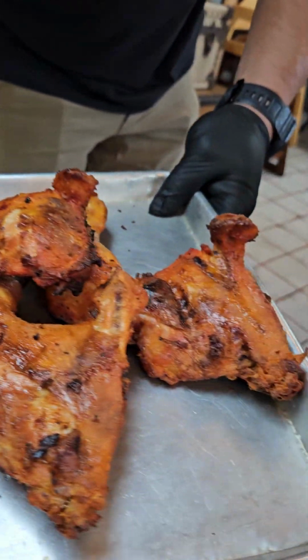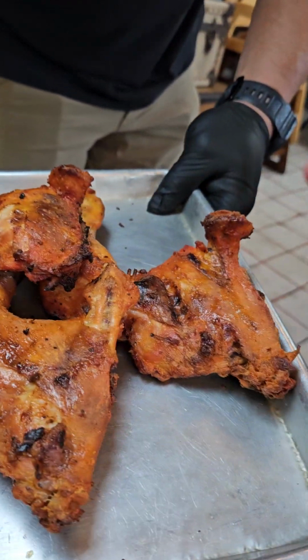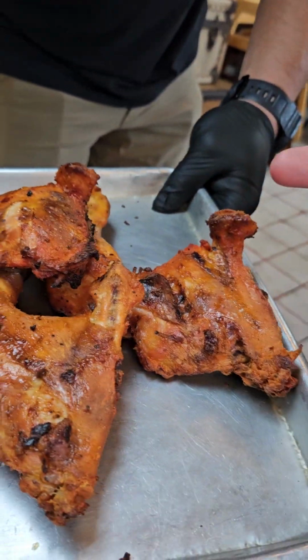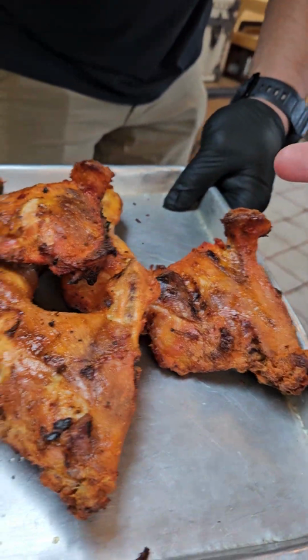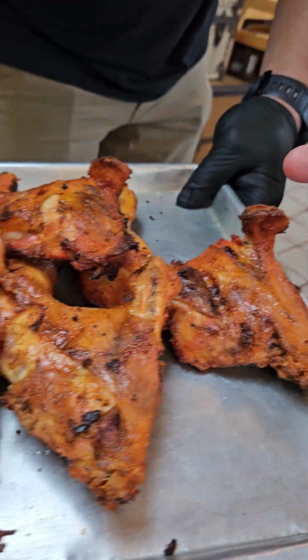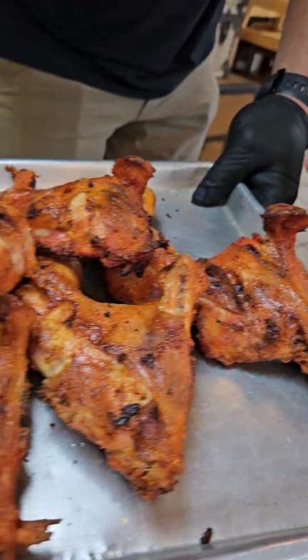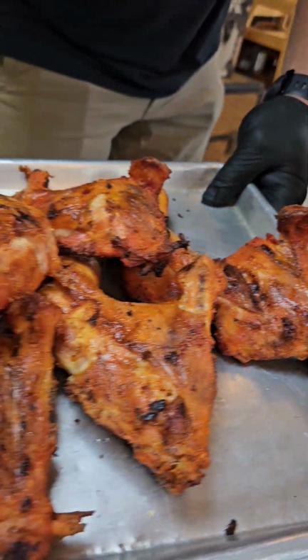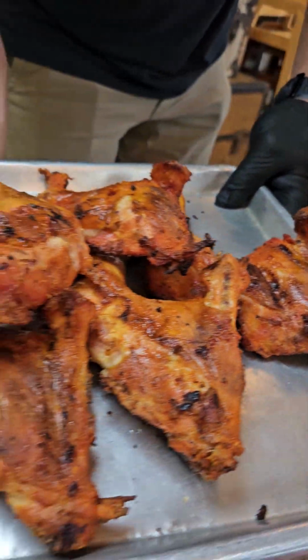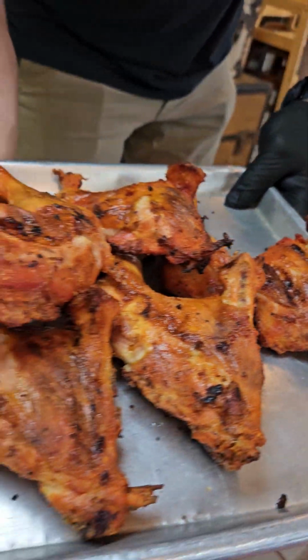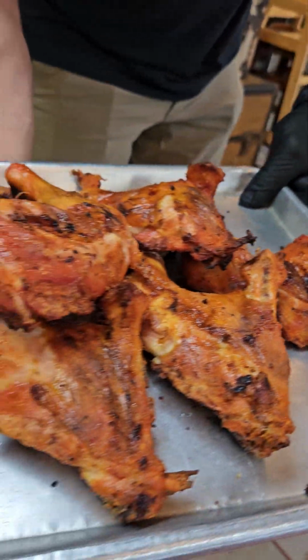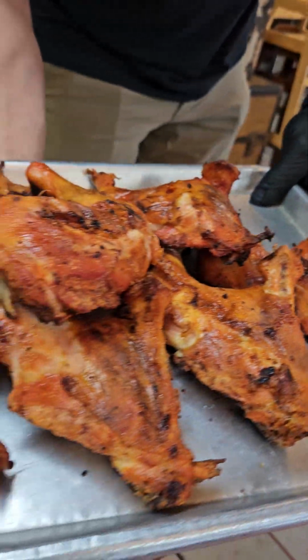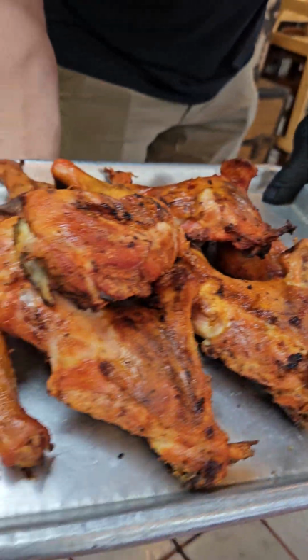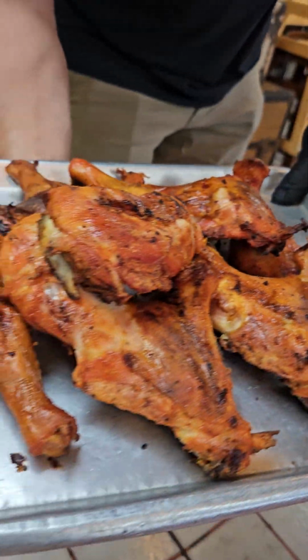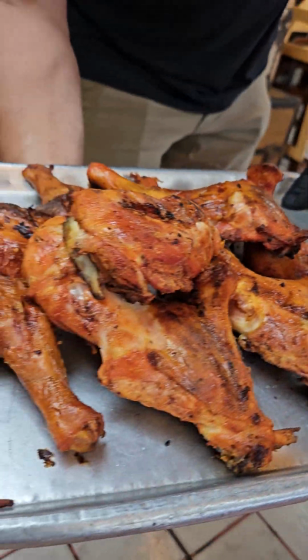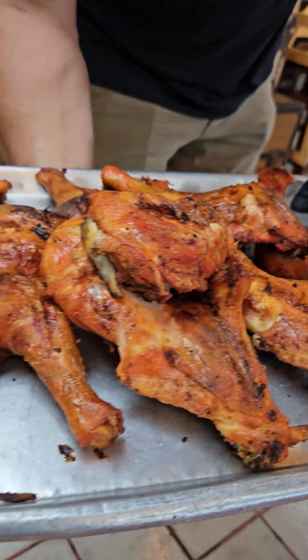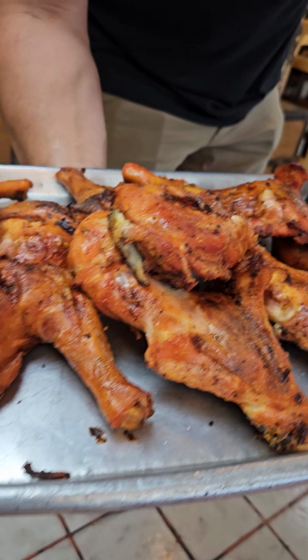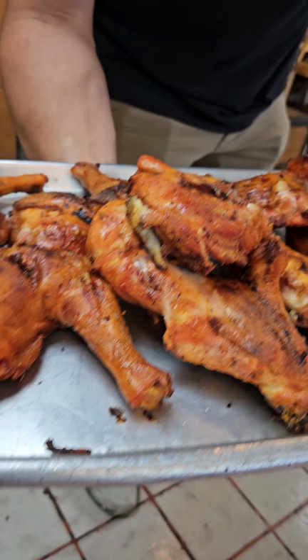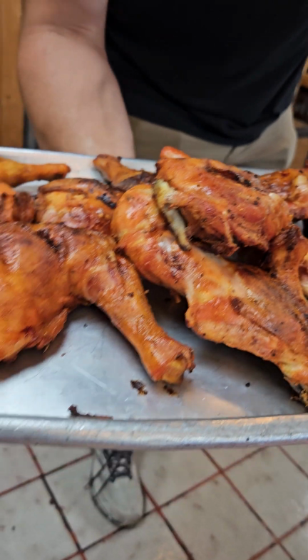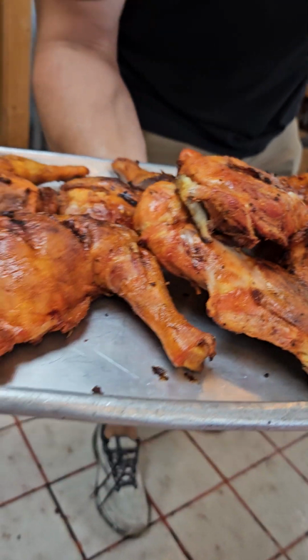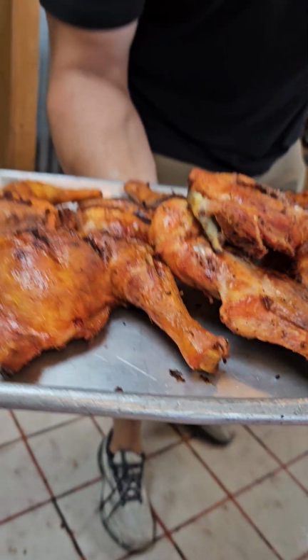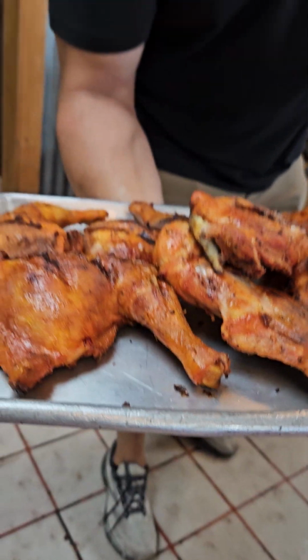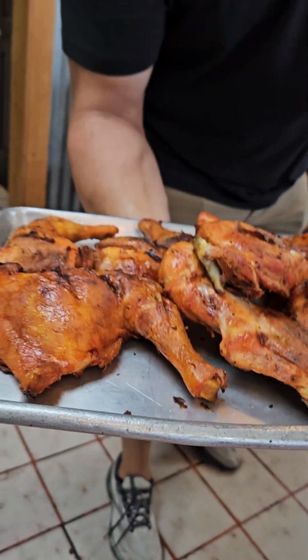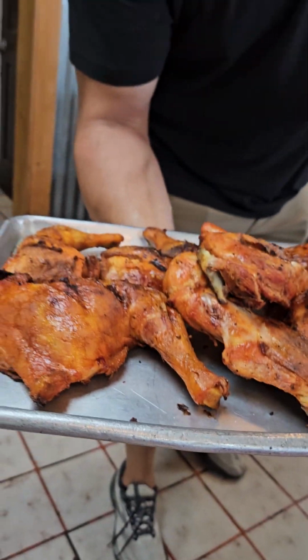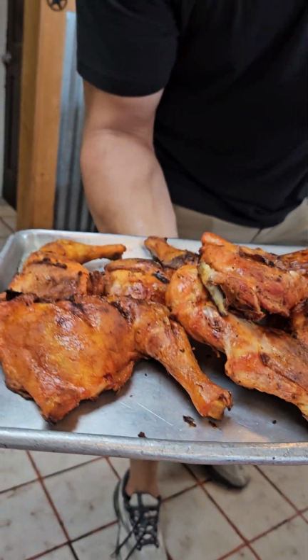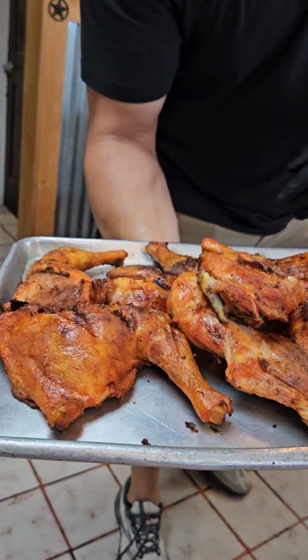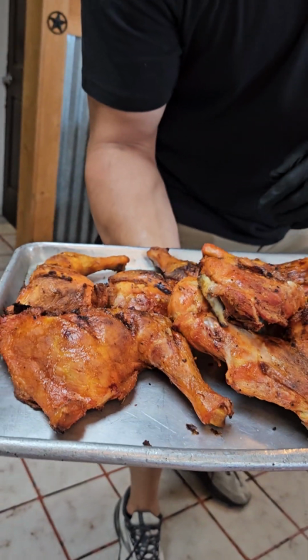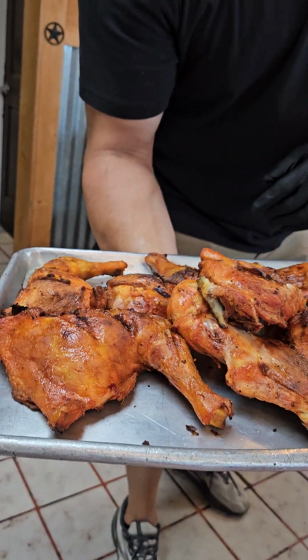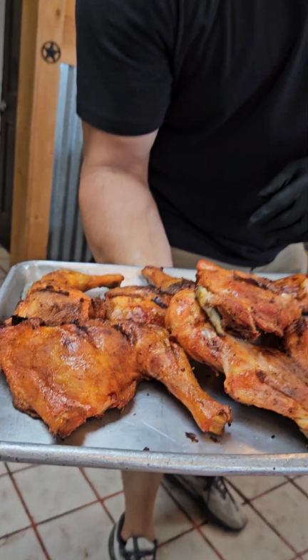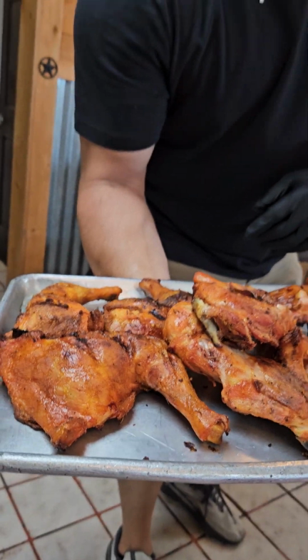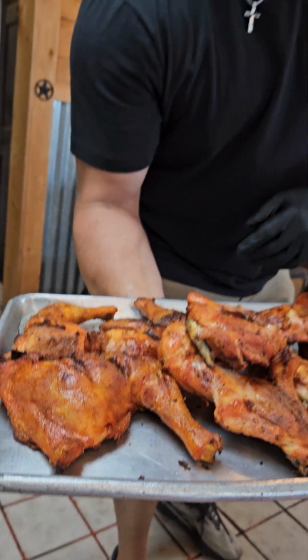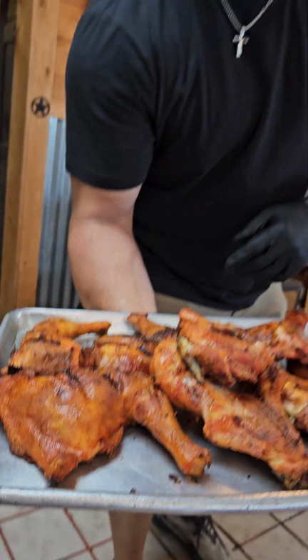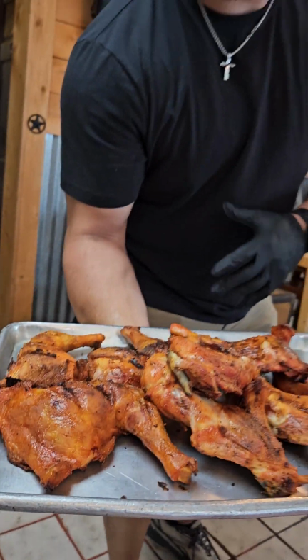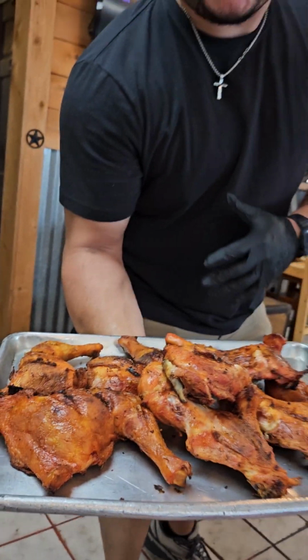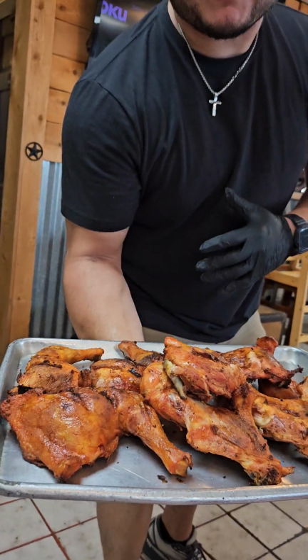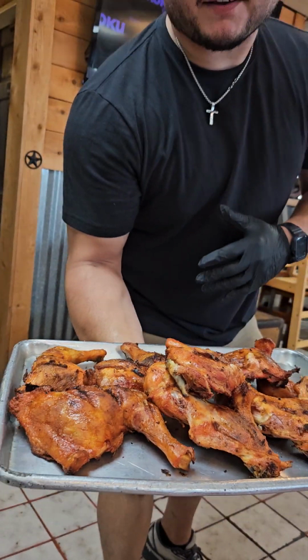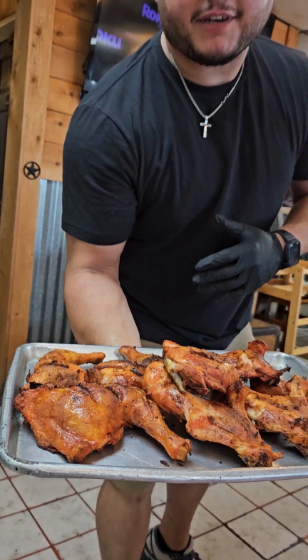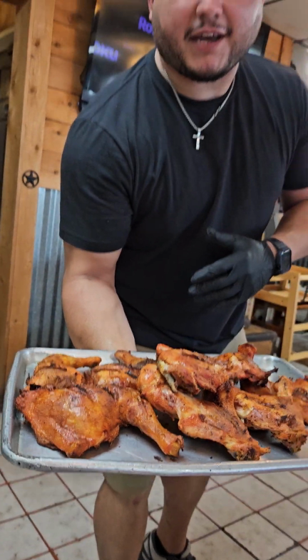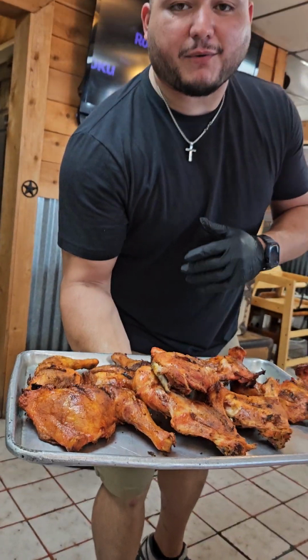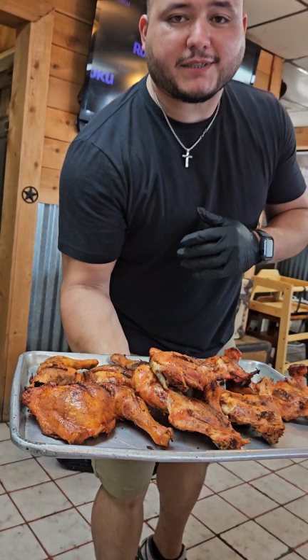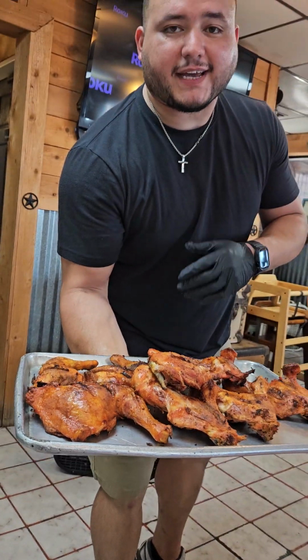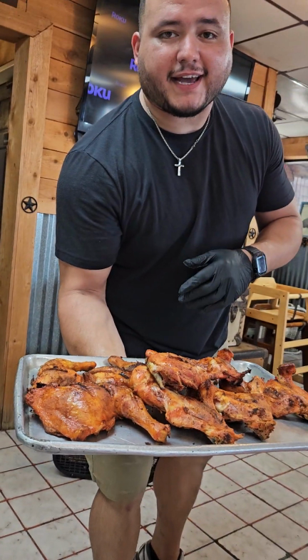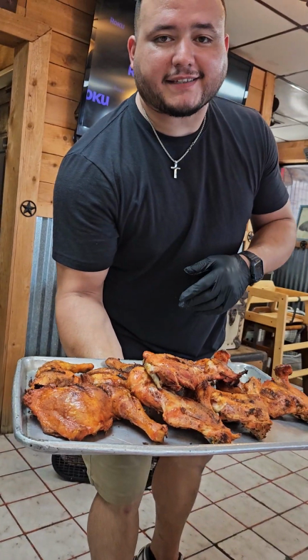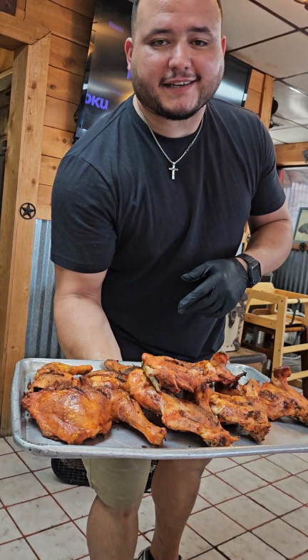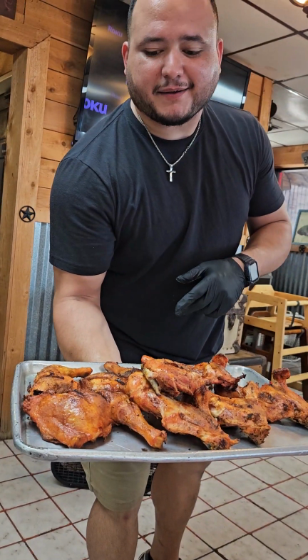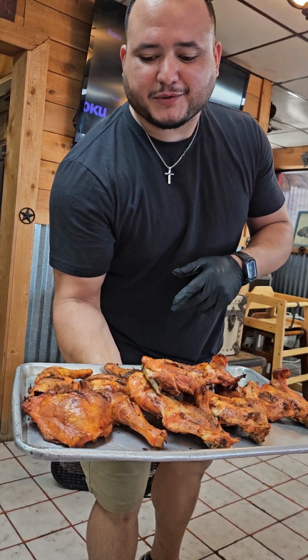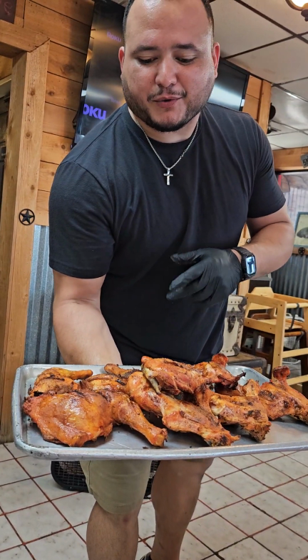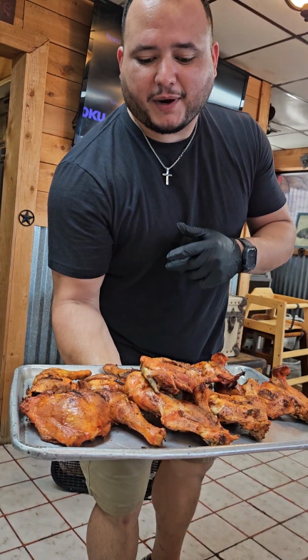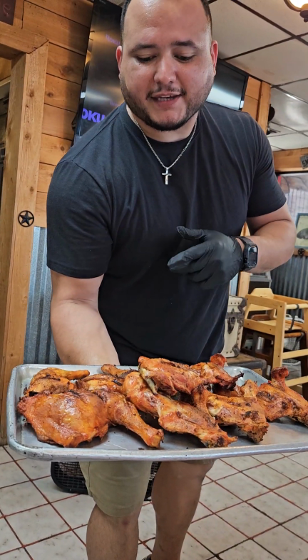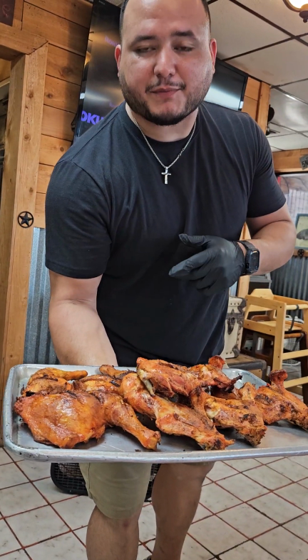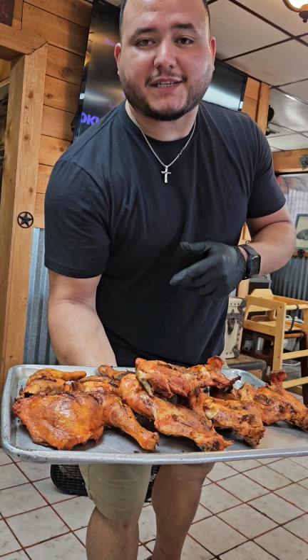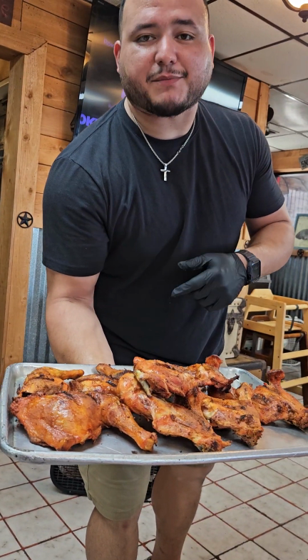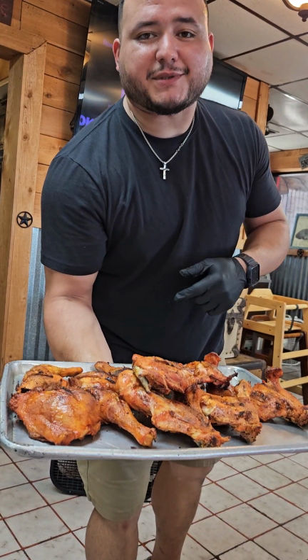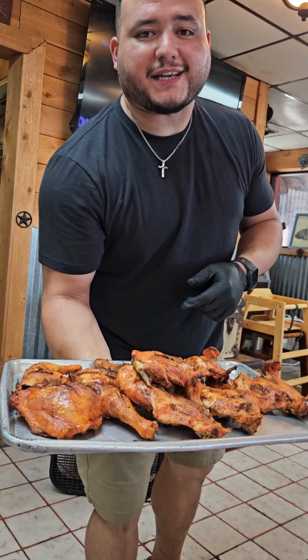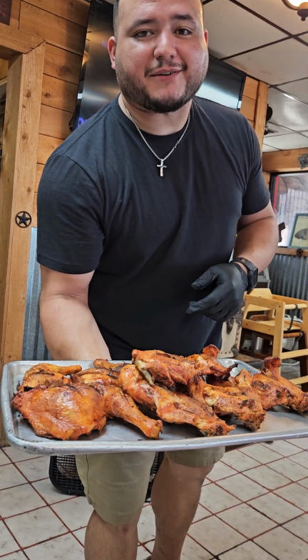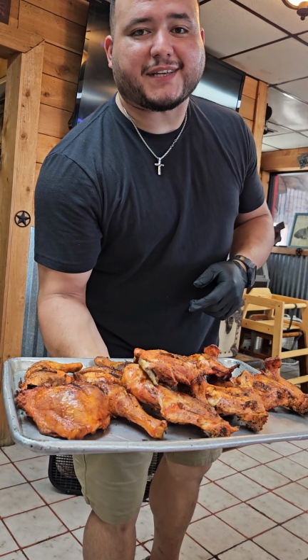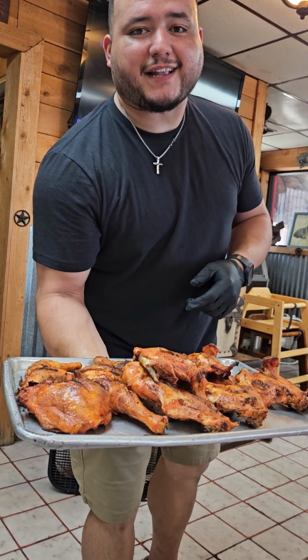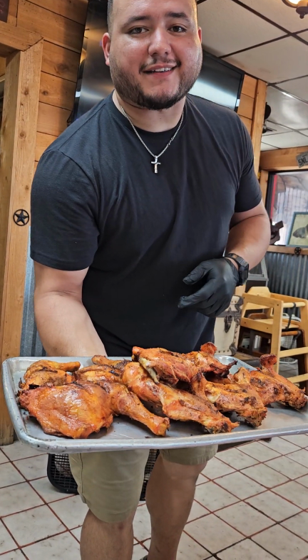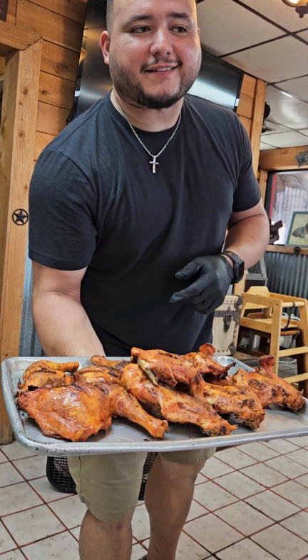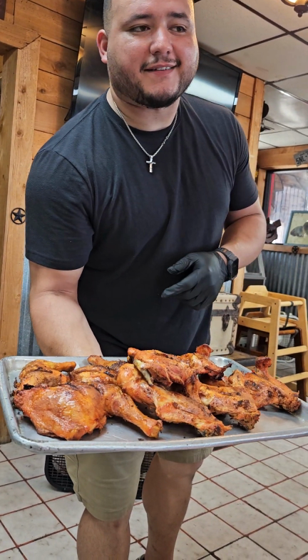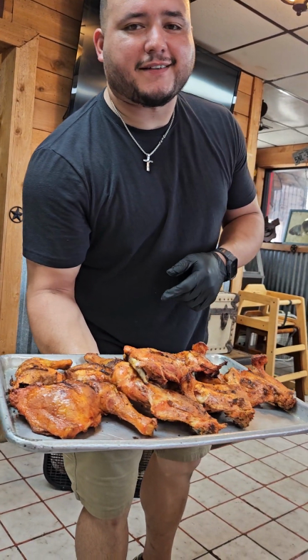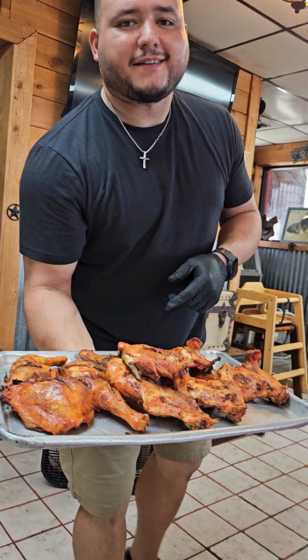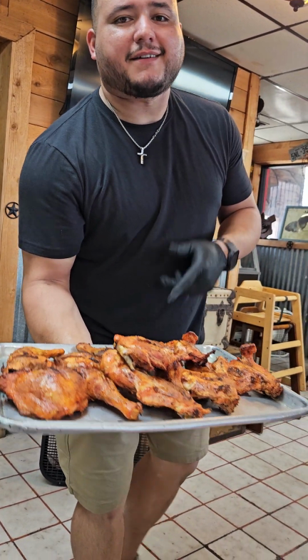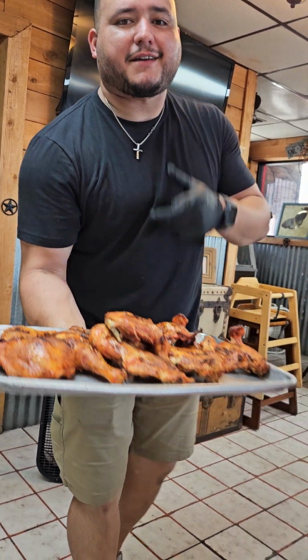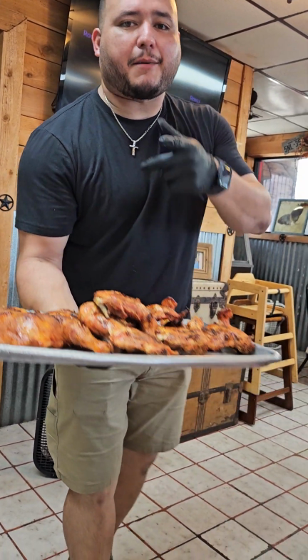And how much is some of this chicken usually? The Uncle Roy's special is $5.78 with tax. It comes with rice, beans, and potato salad.